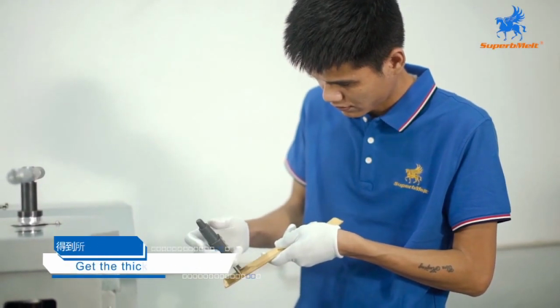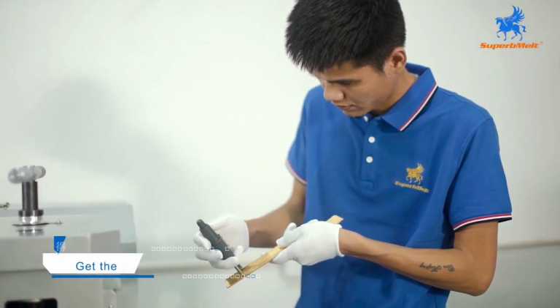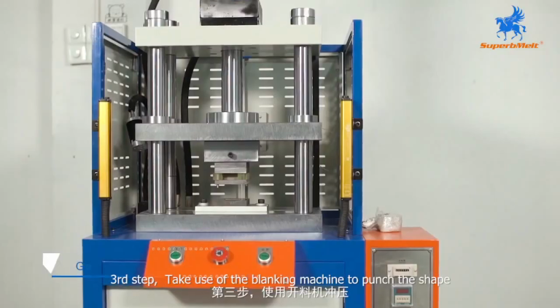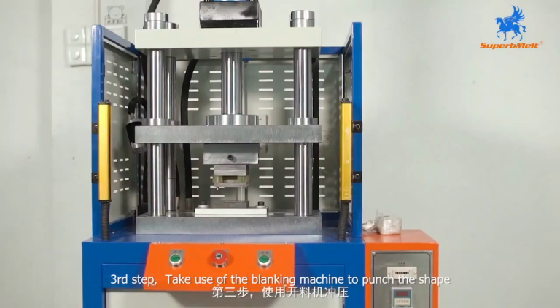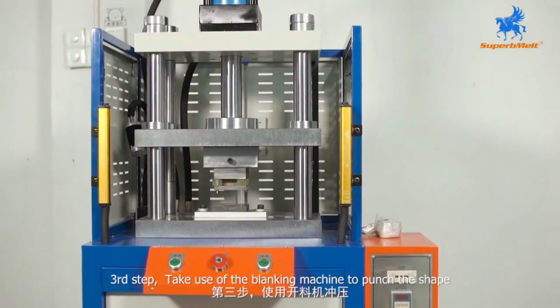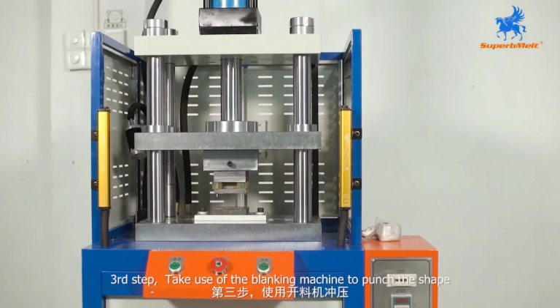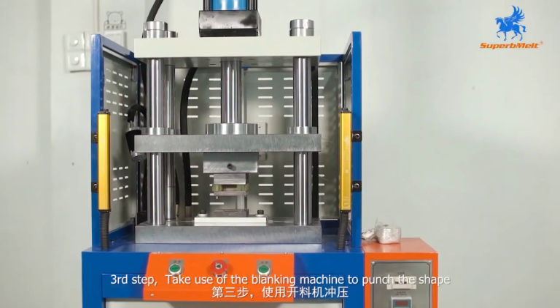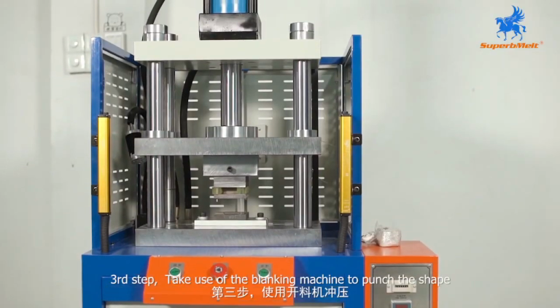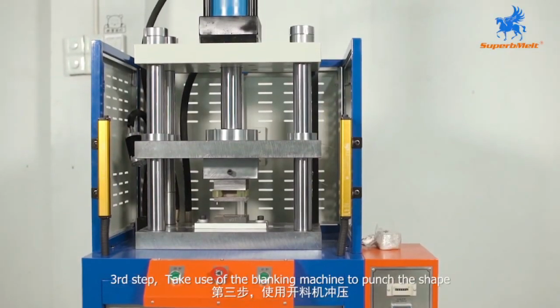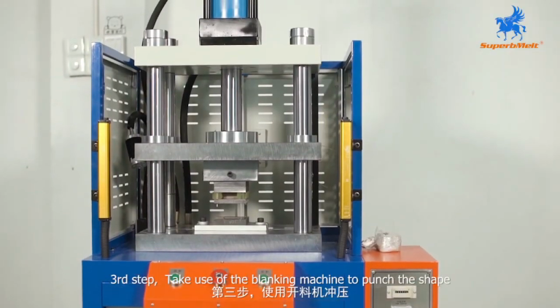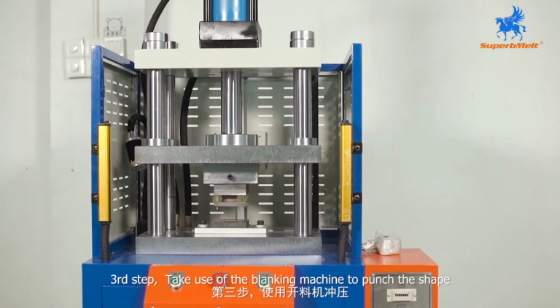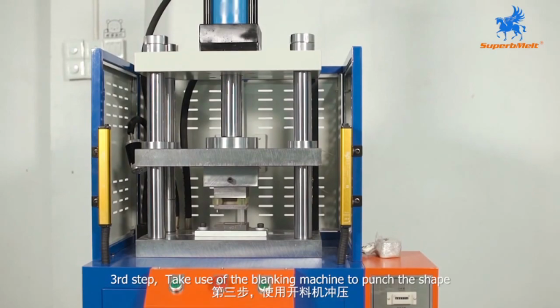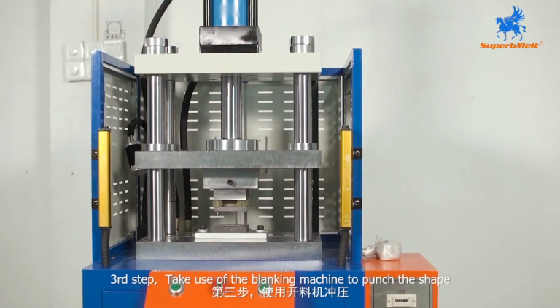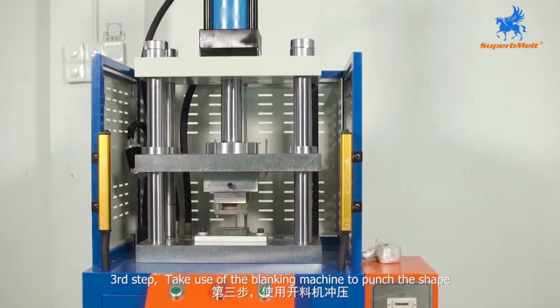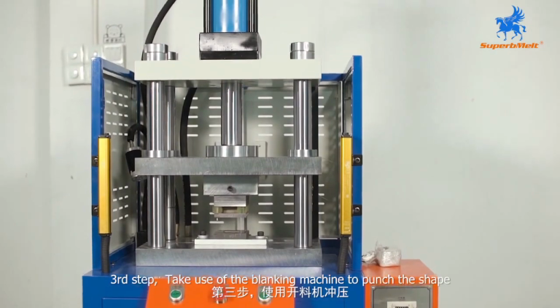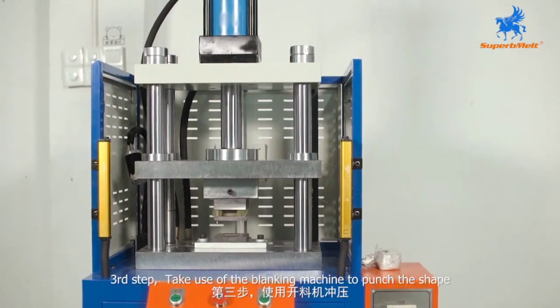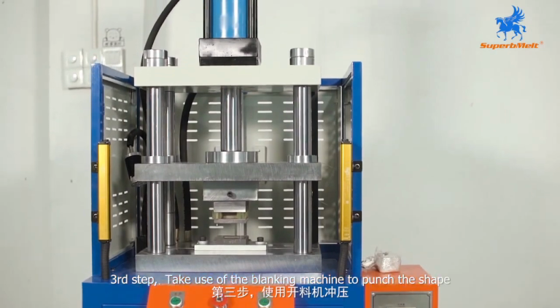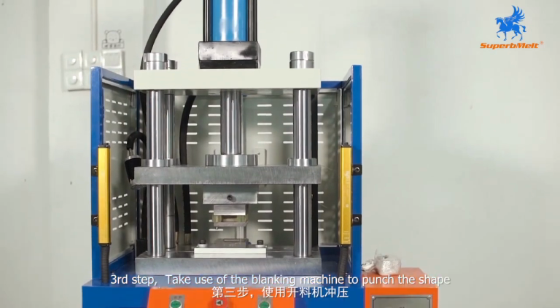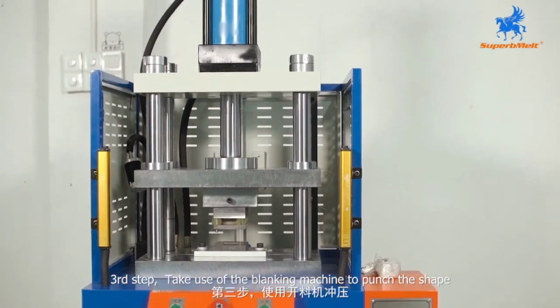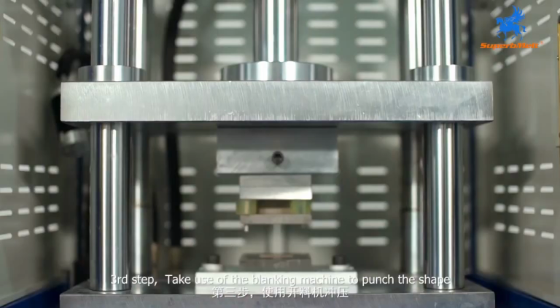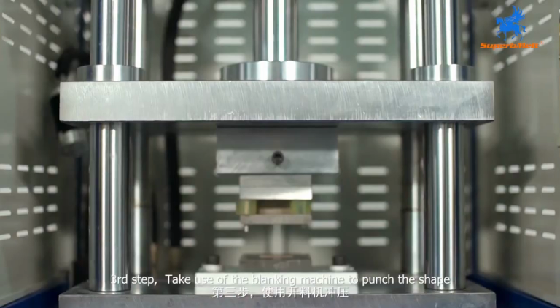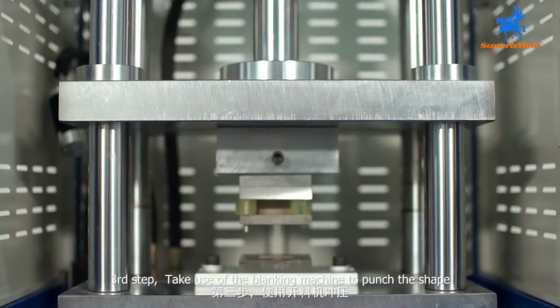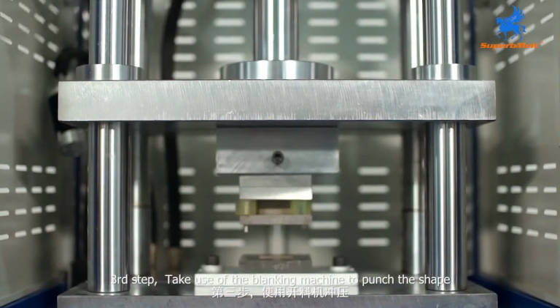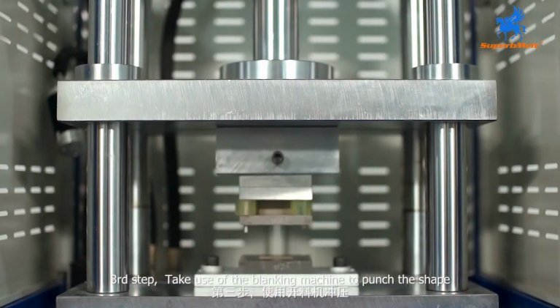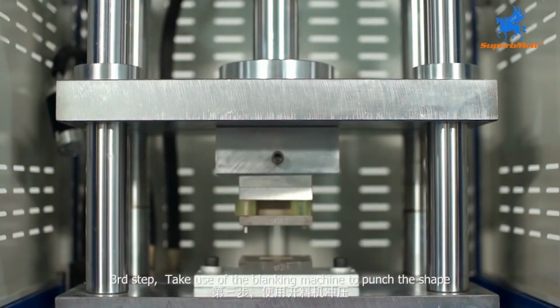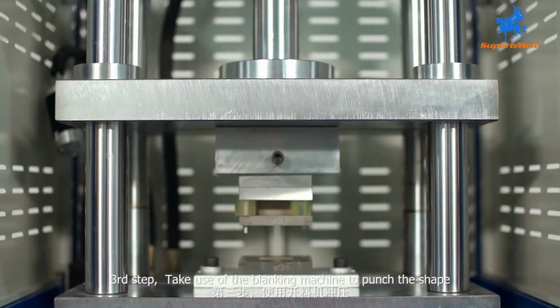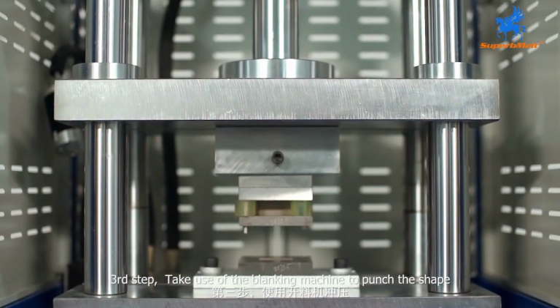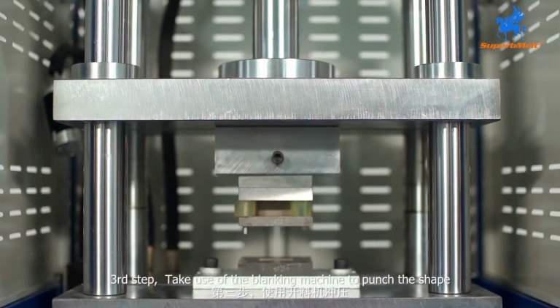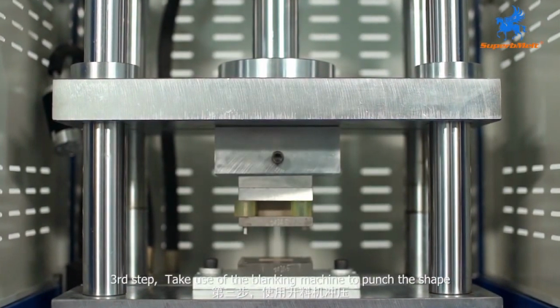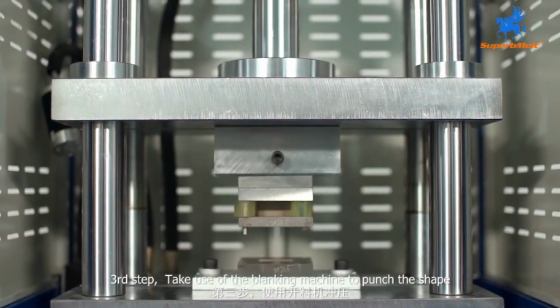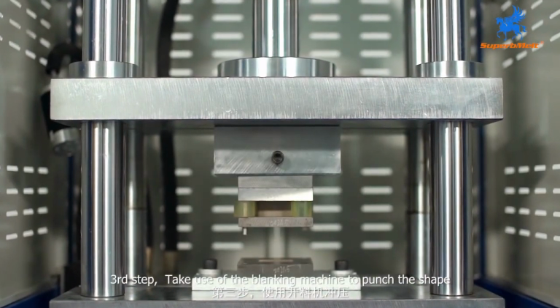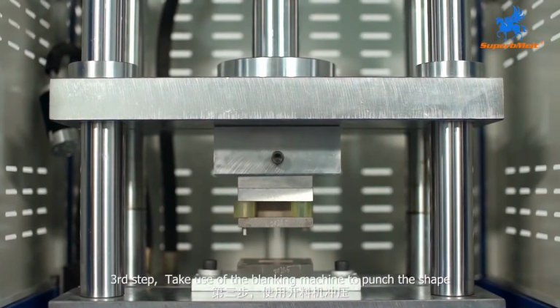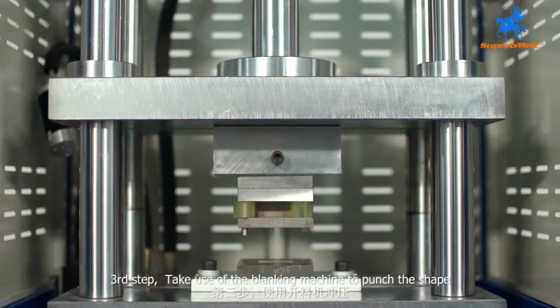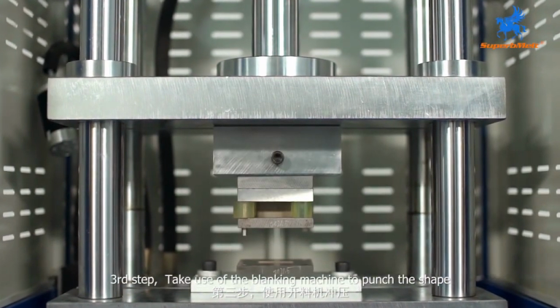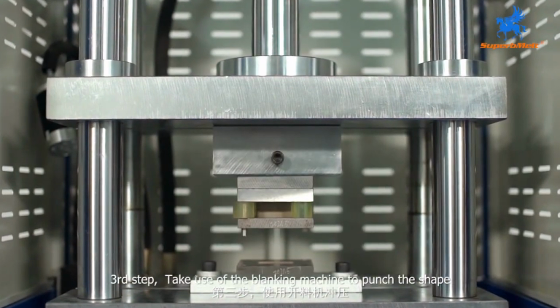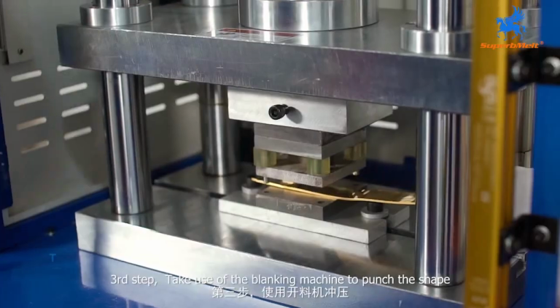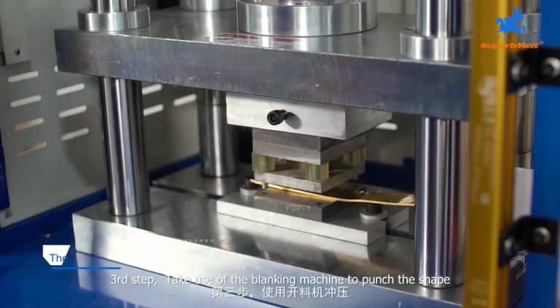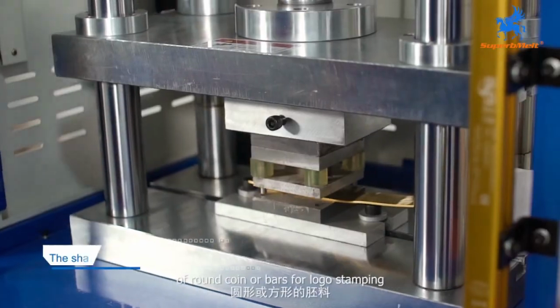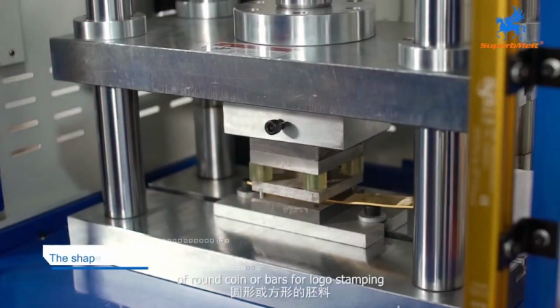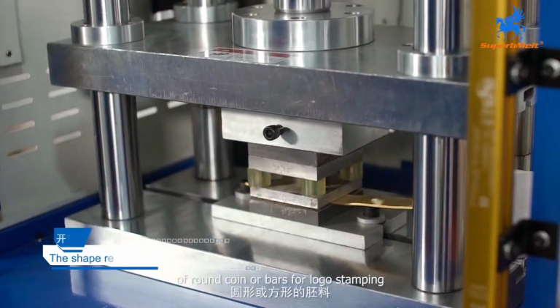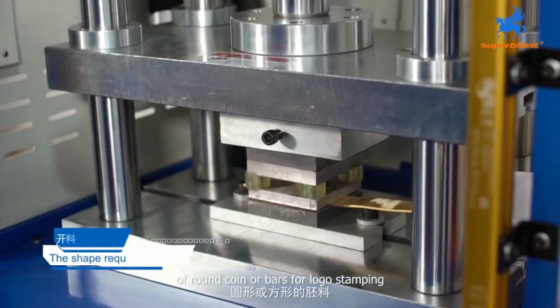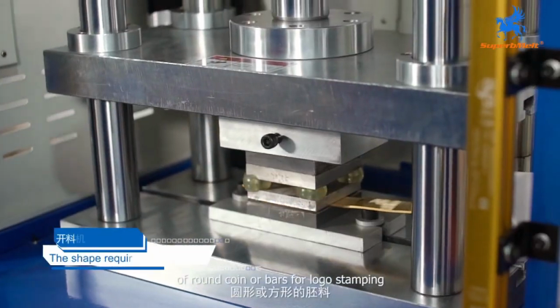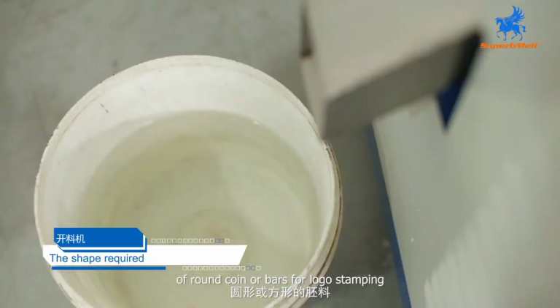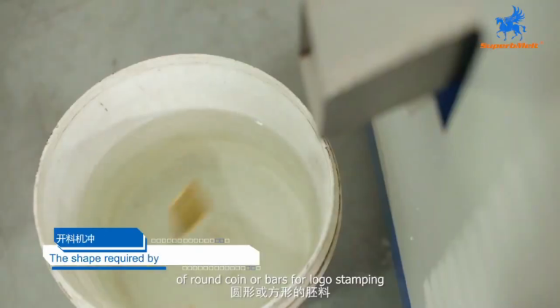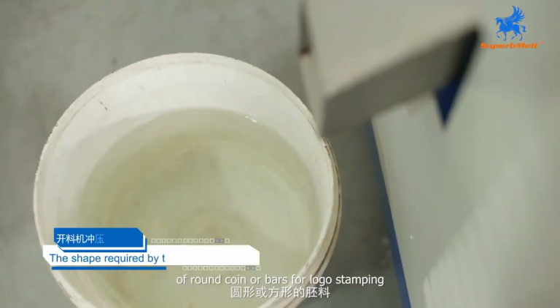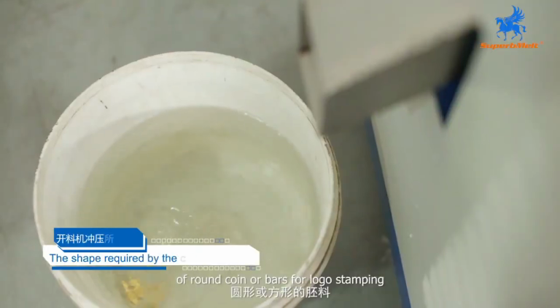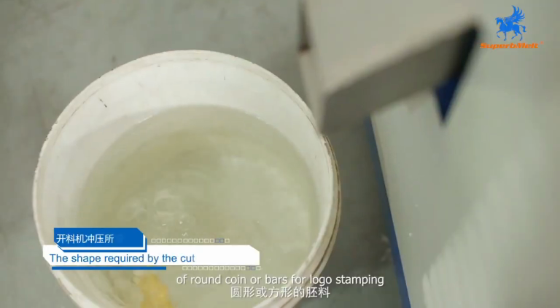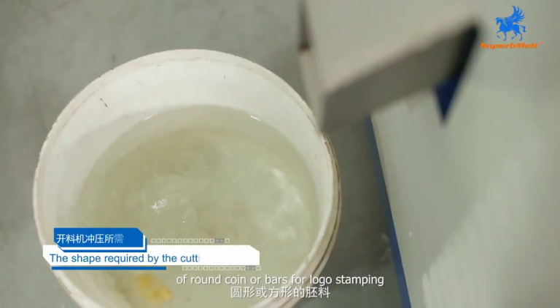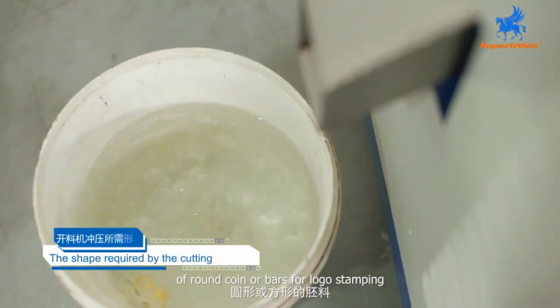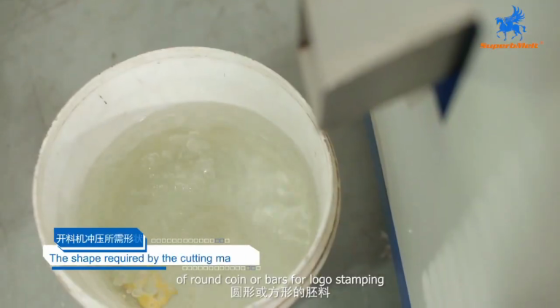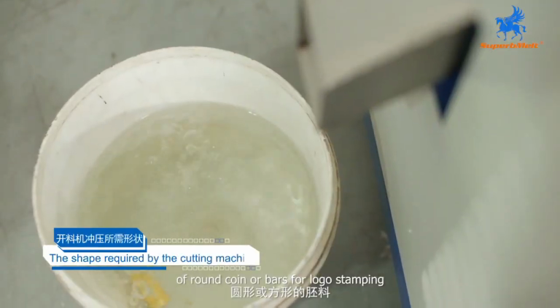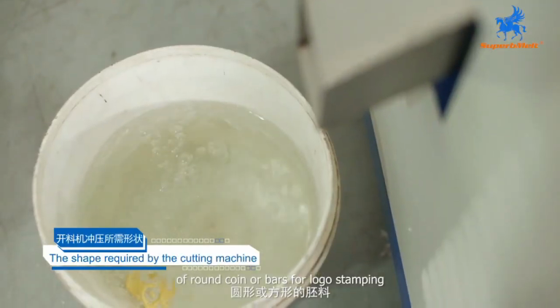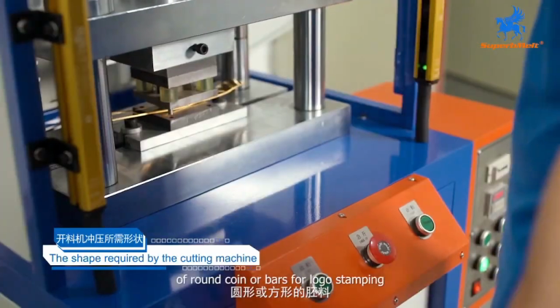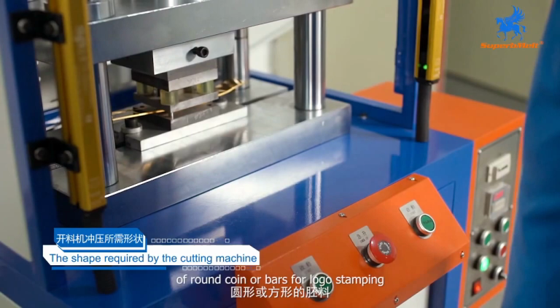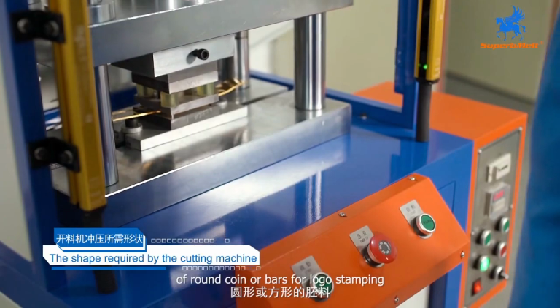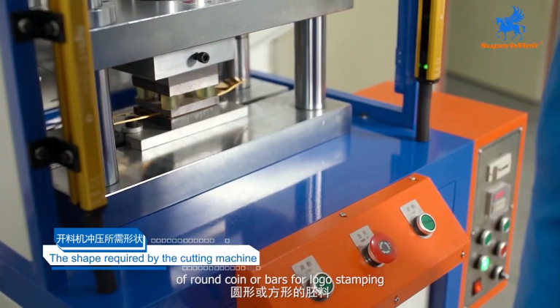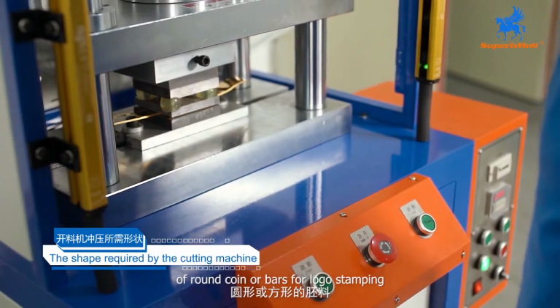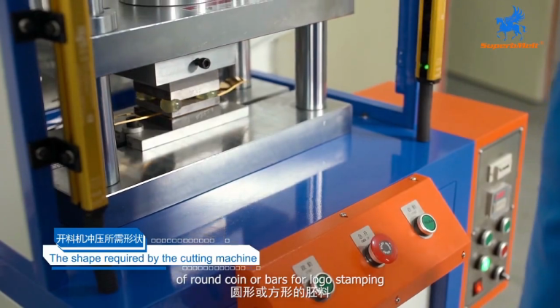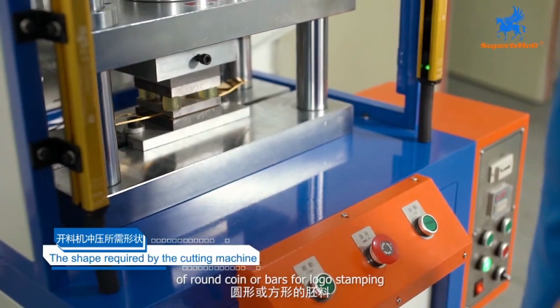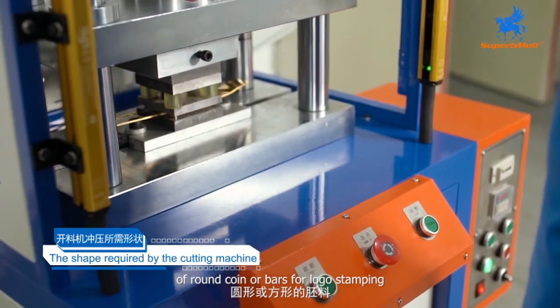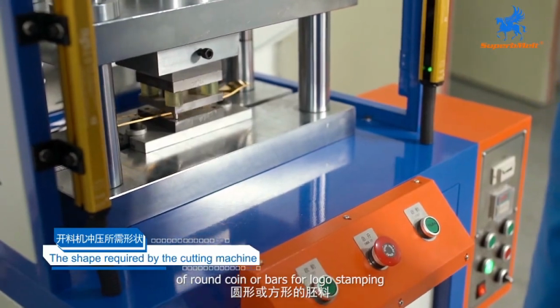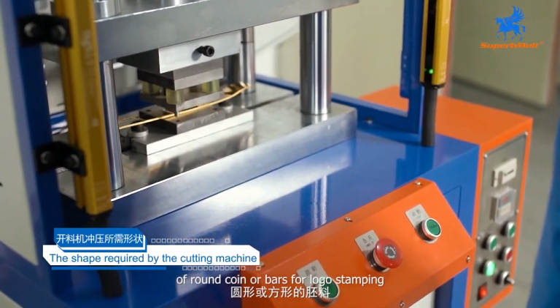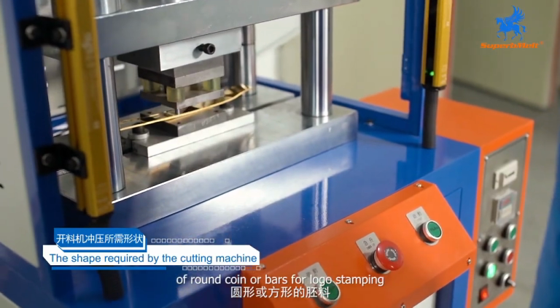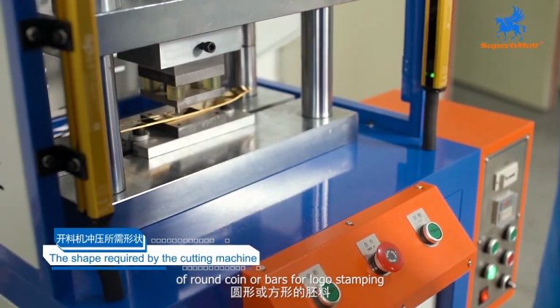Third step: take use of the blanking machine to punch the shape of round coins or bars for logo stamping.